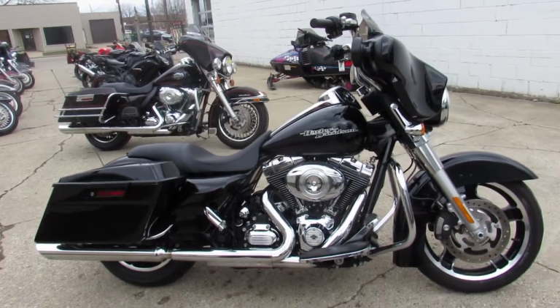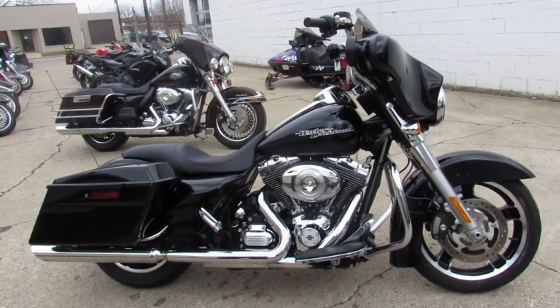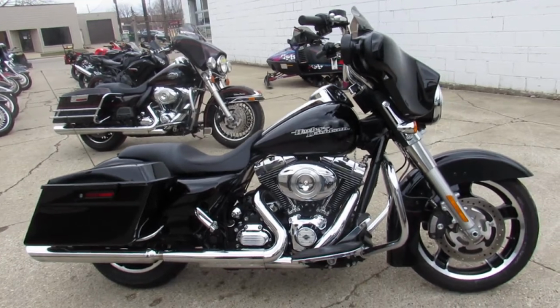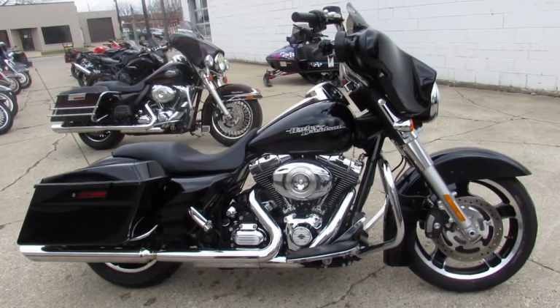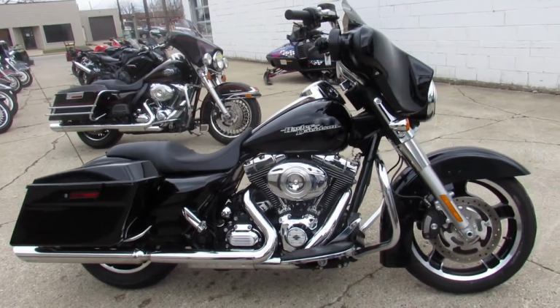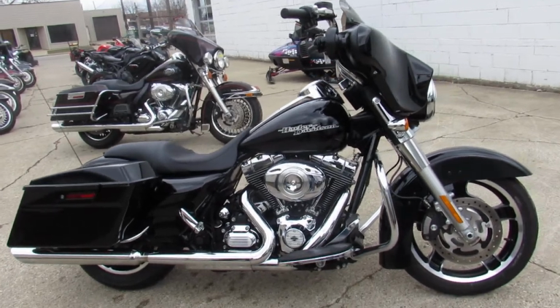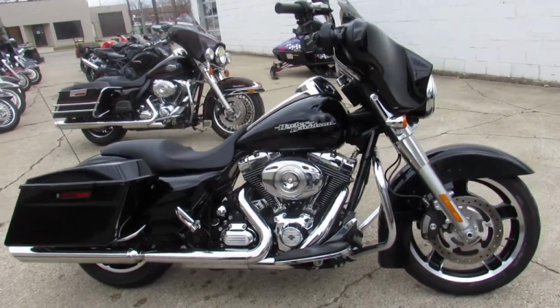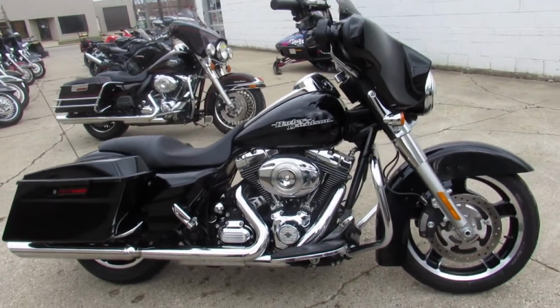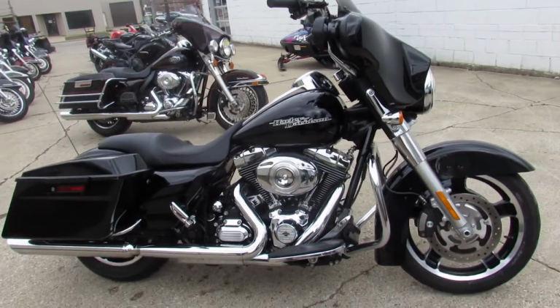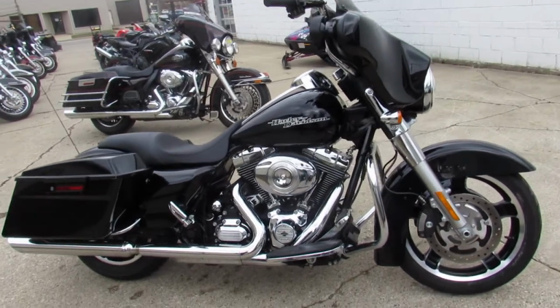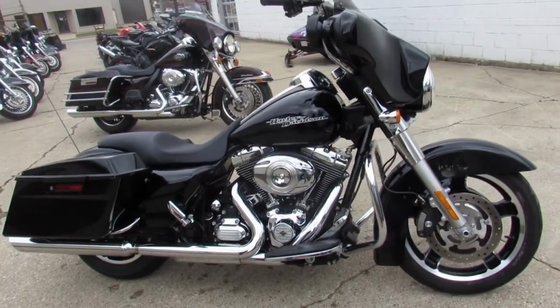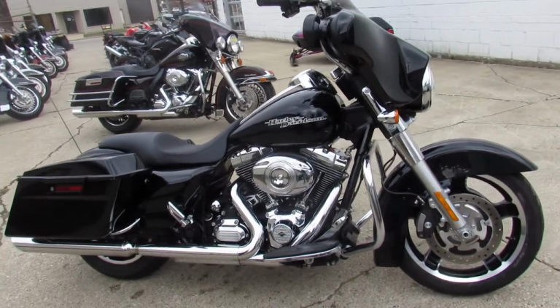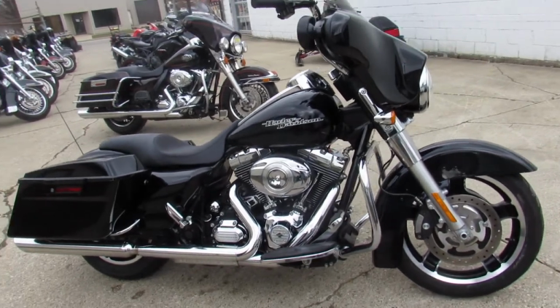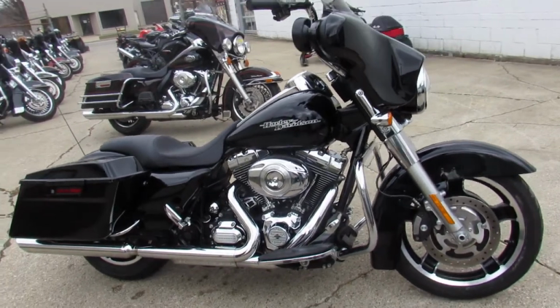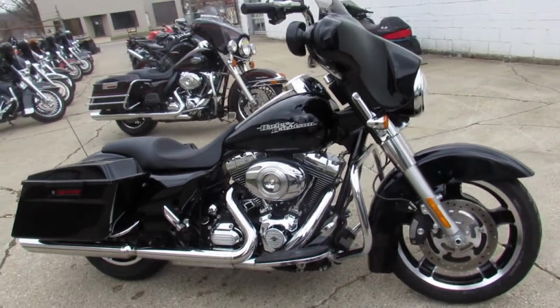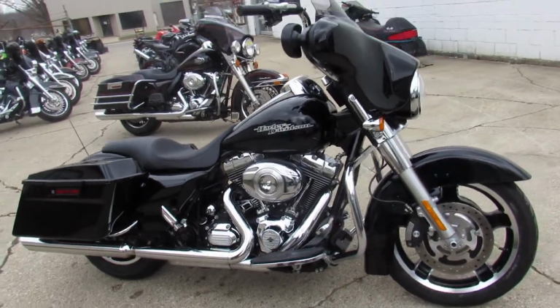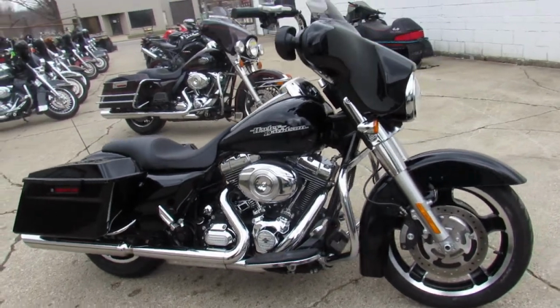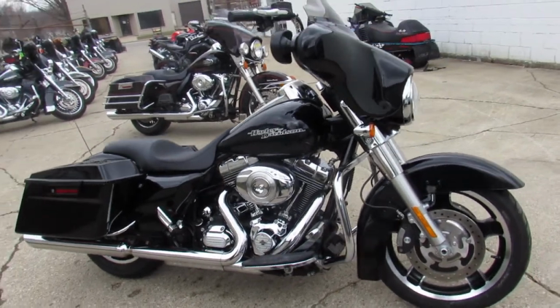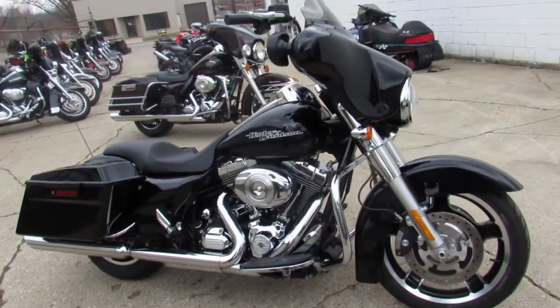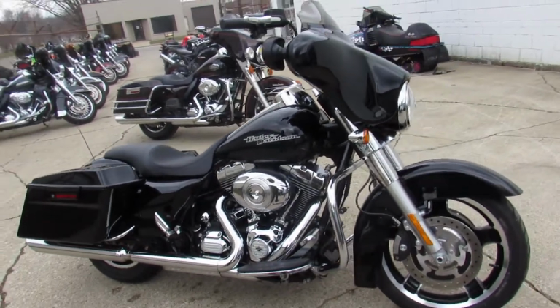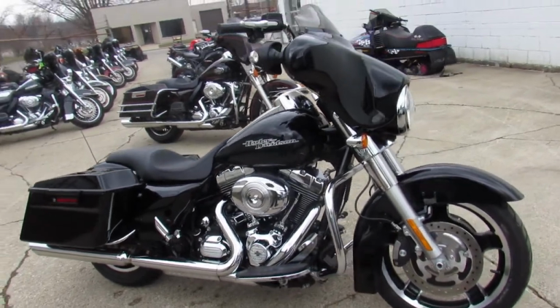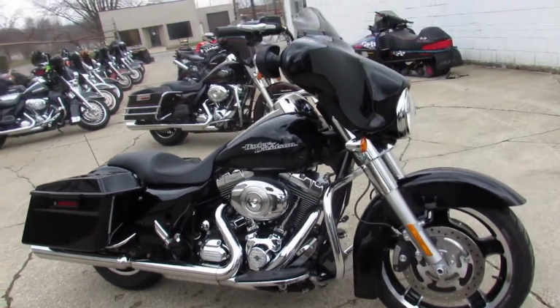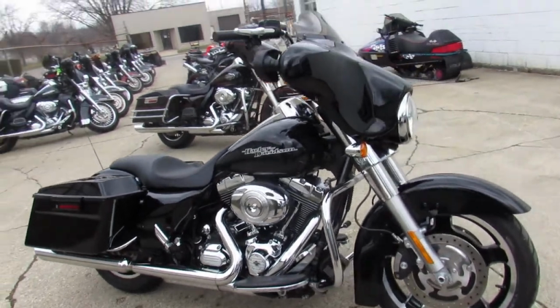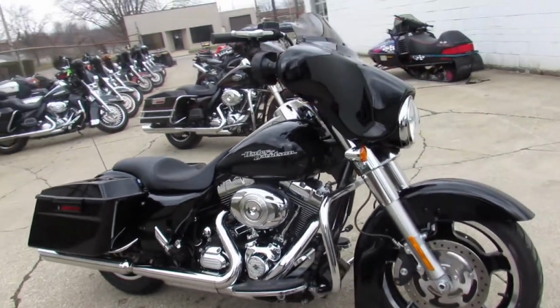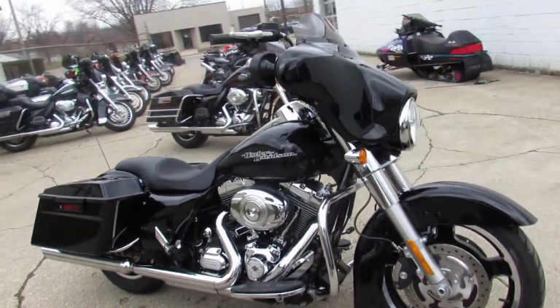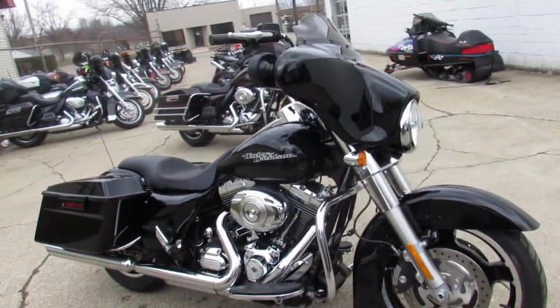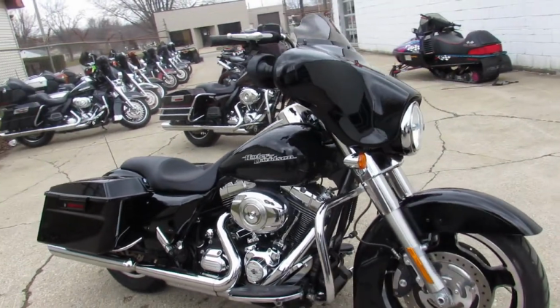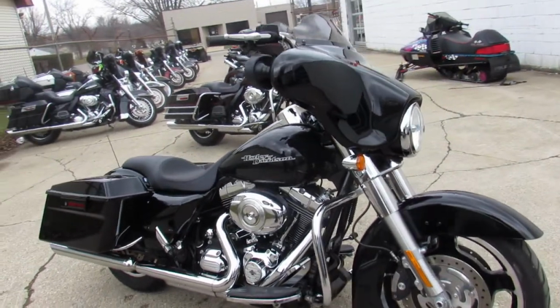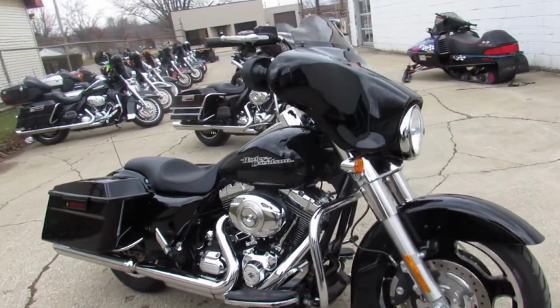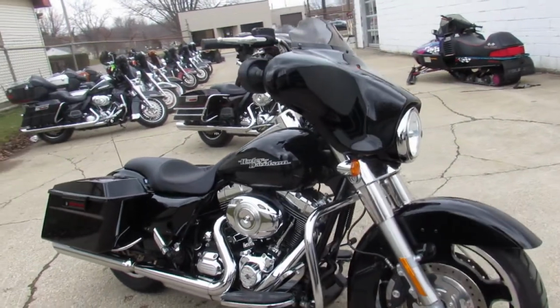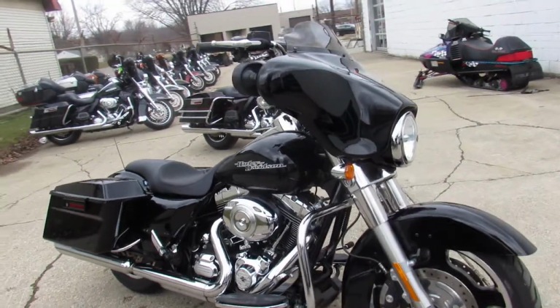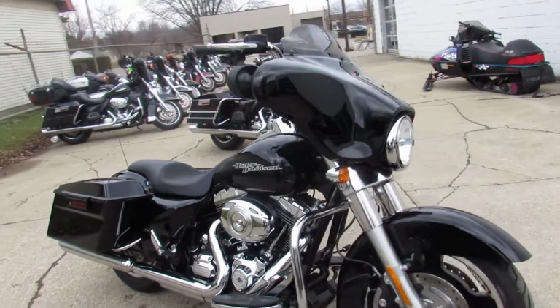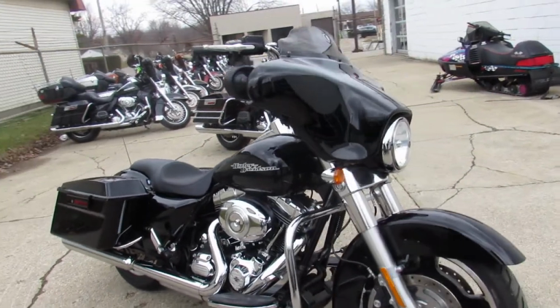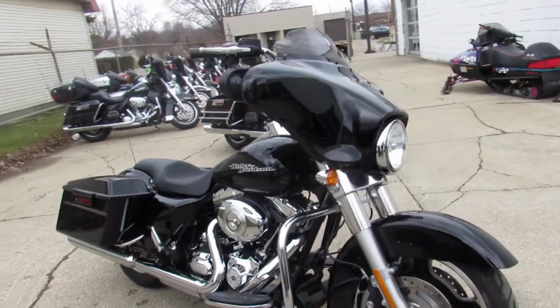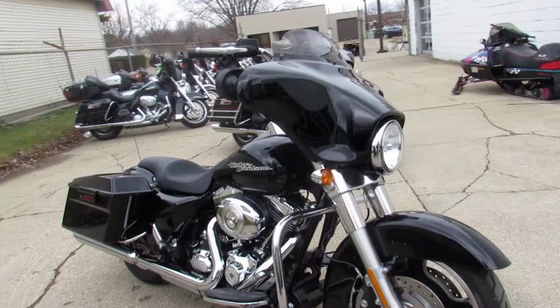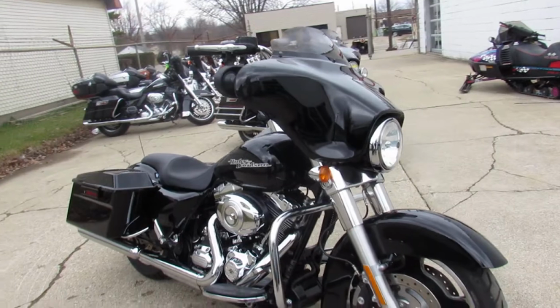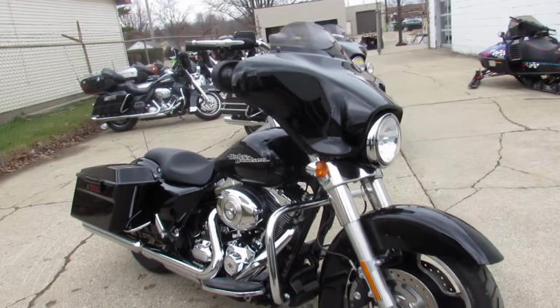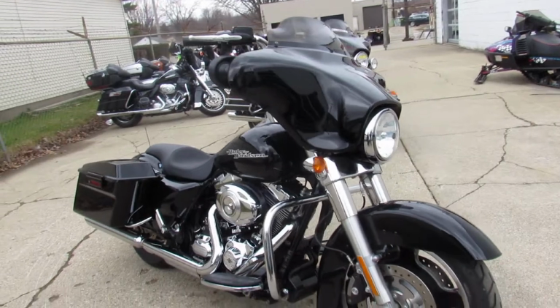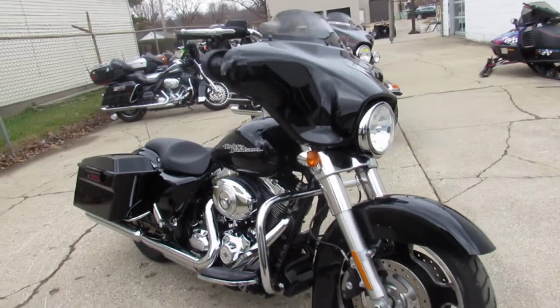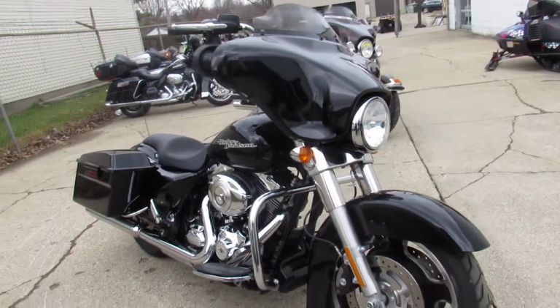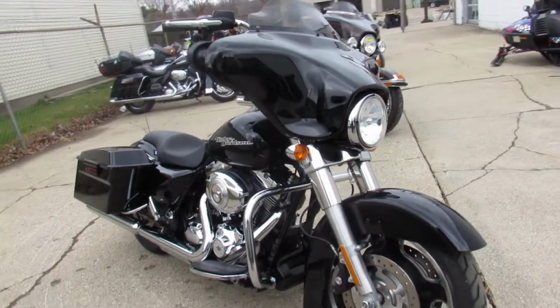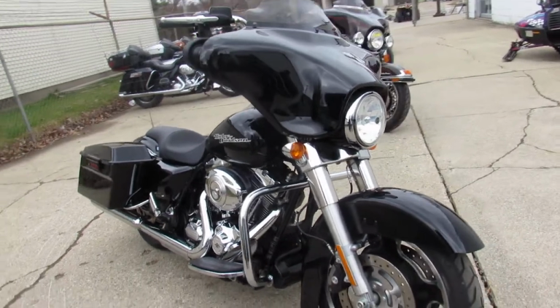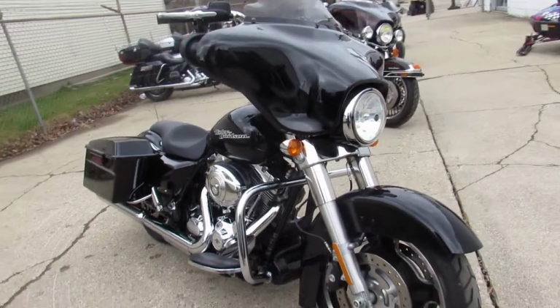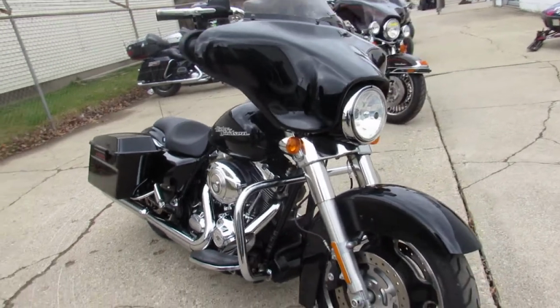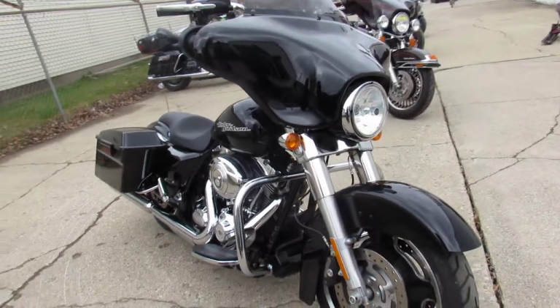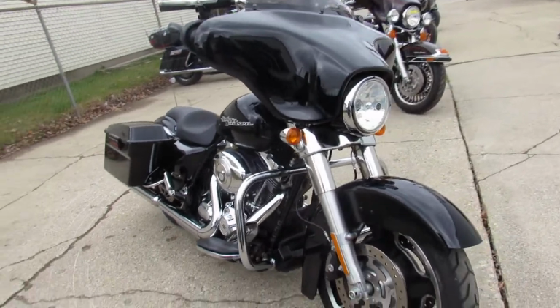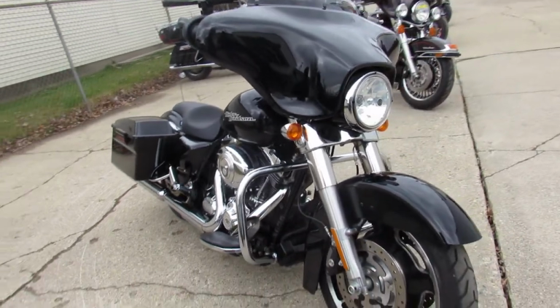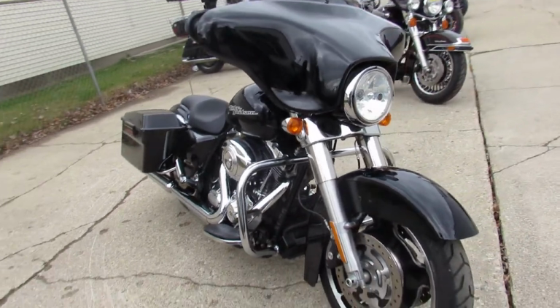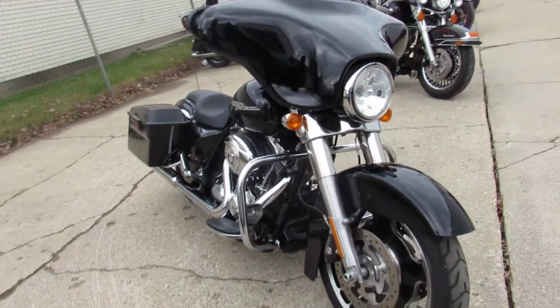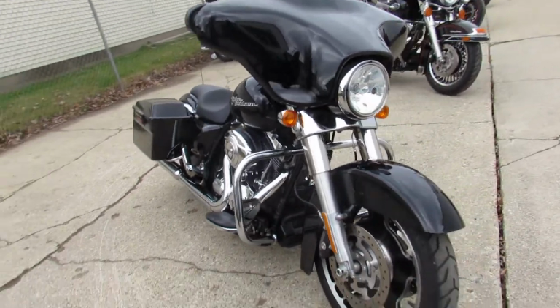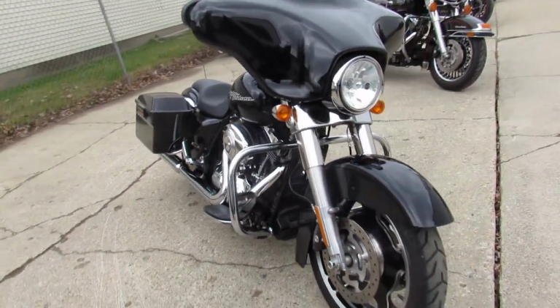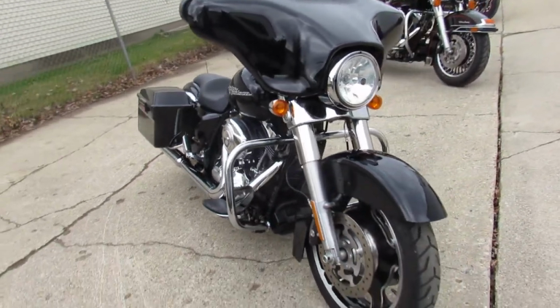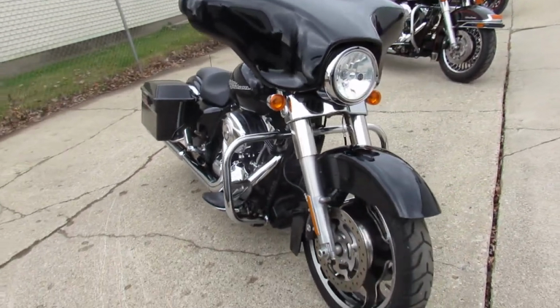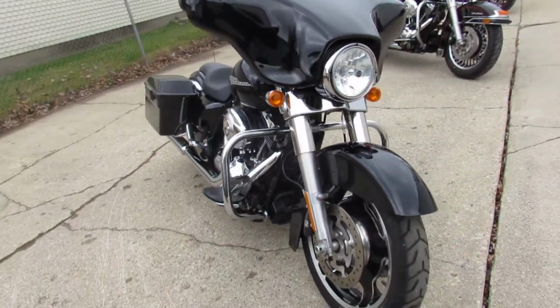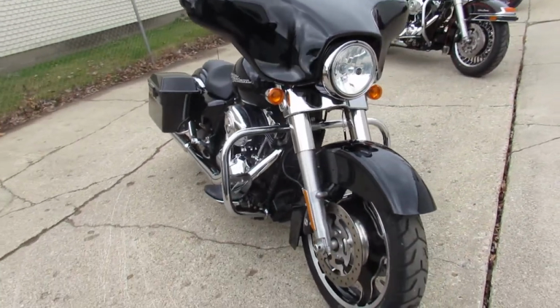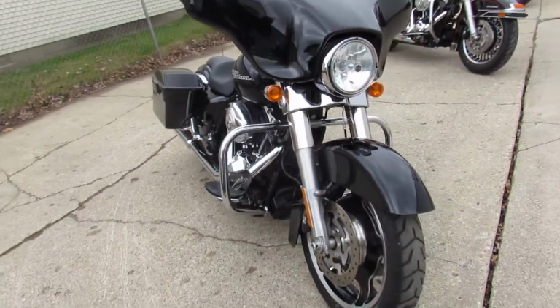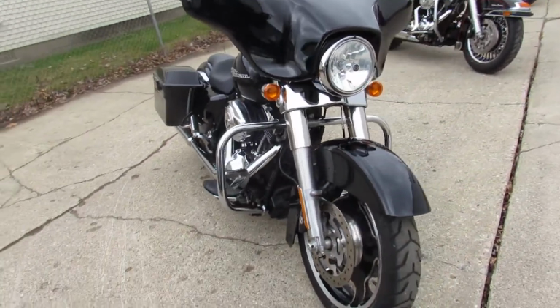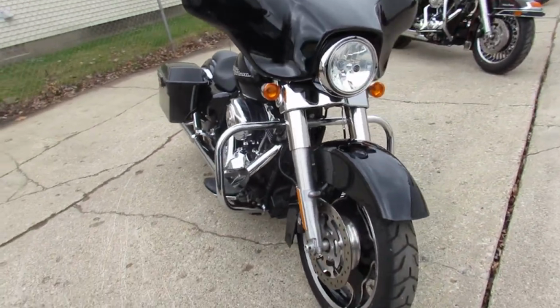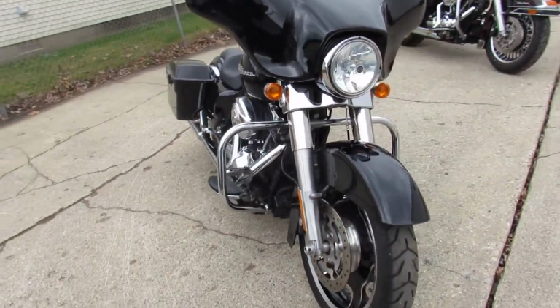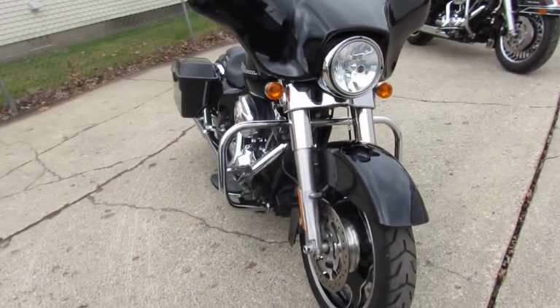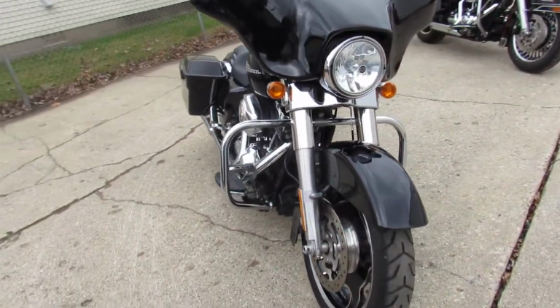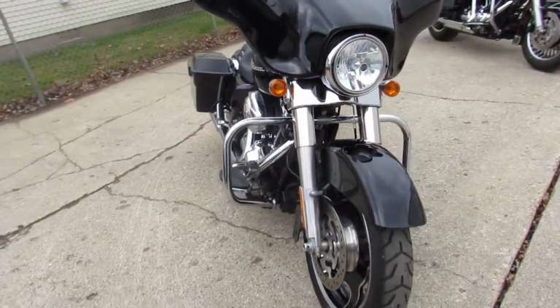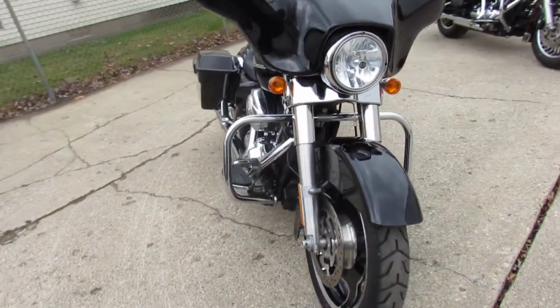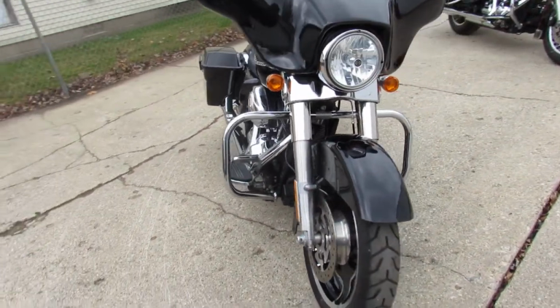Hey guys, out here doing a video on another Street Glide. Over 70 pre-owned Street Glides in the showroom for sale here at Approval Power Sports.